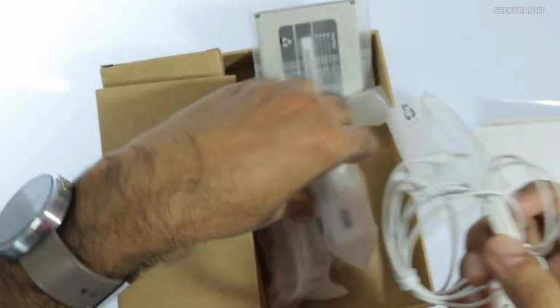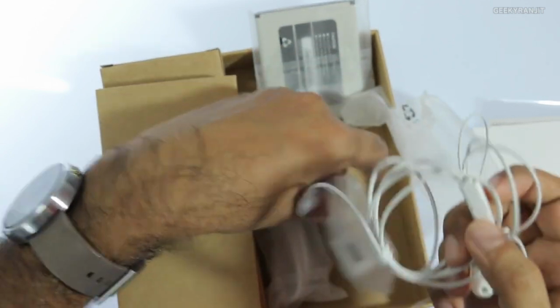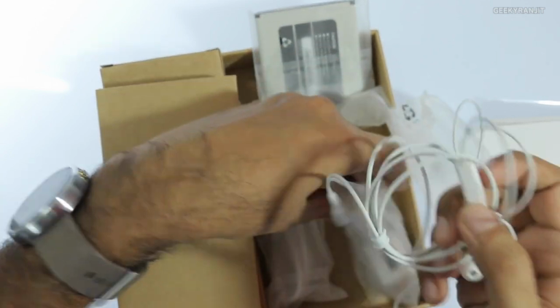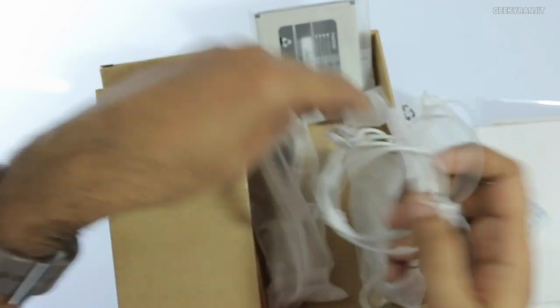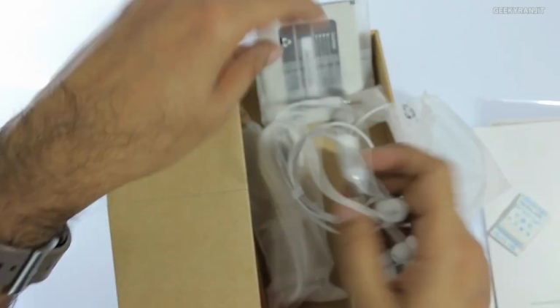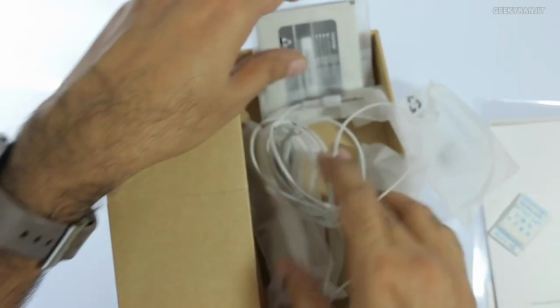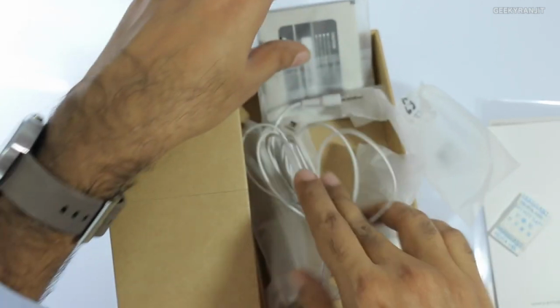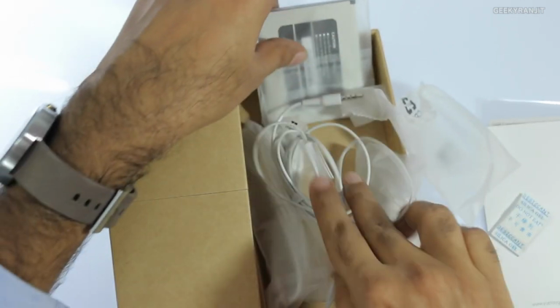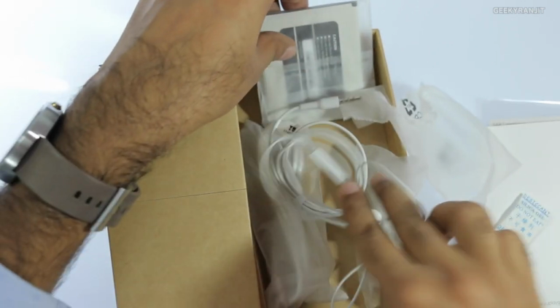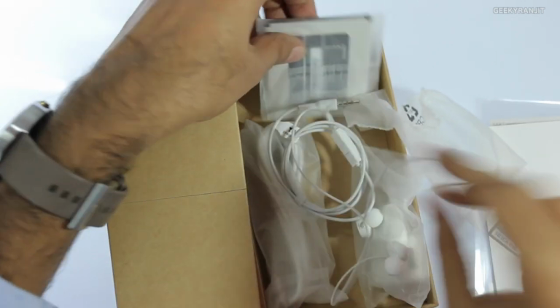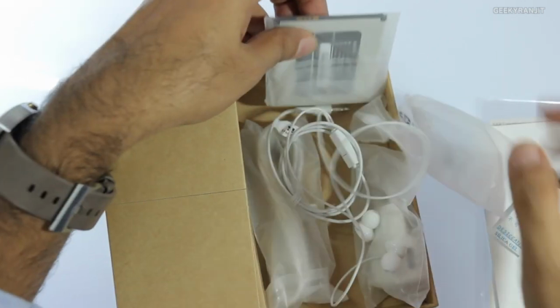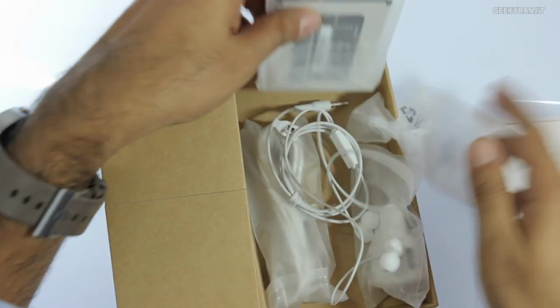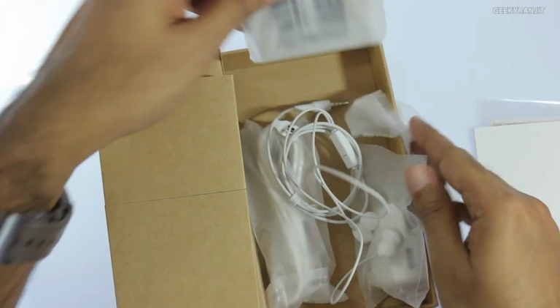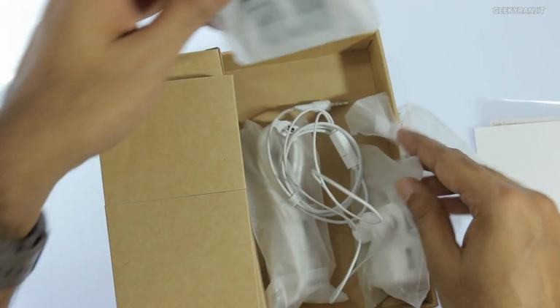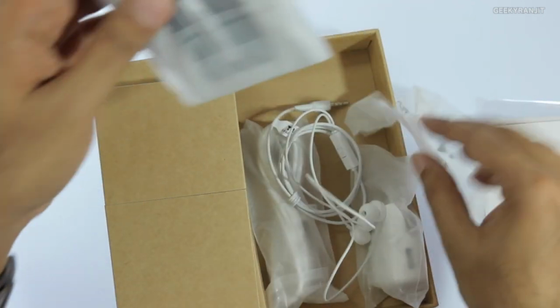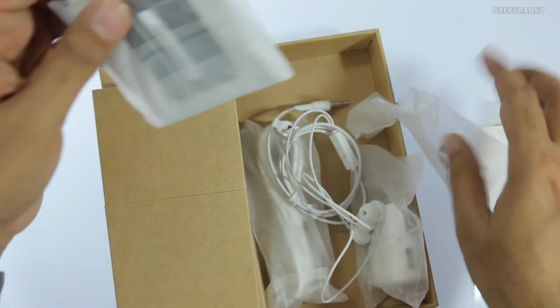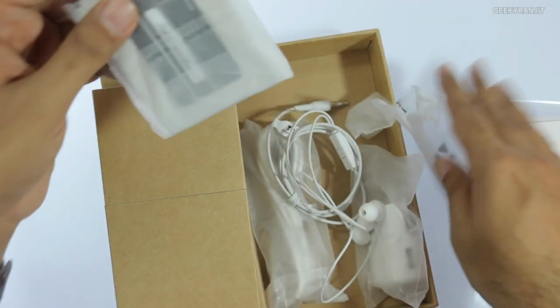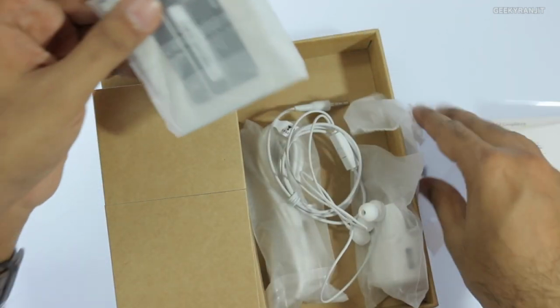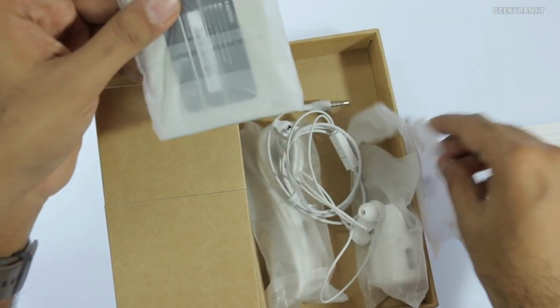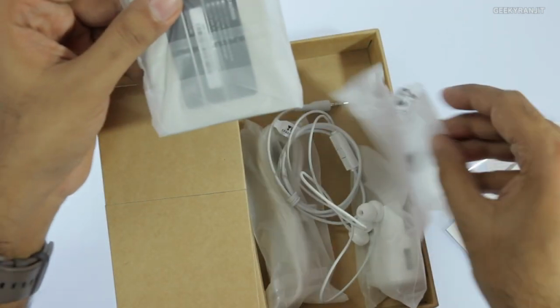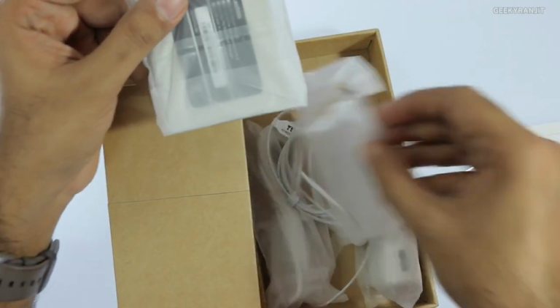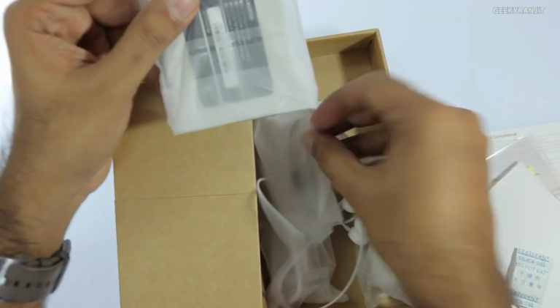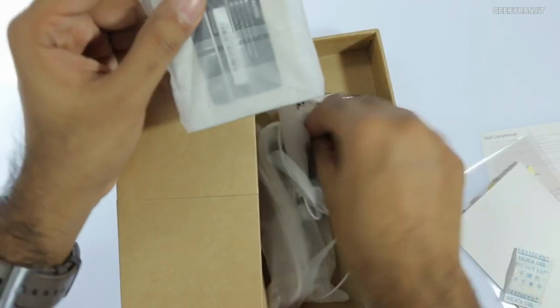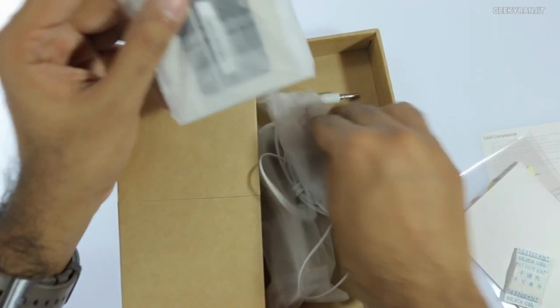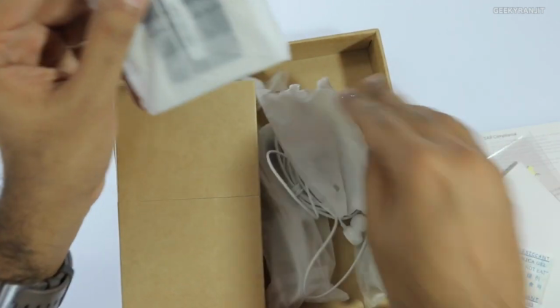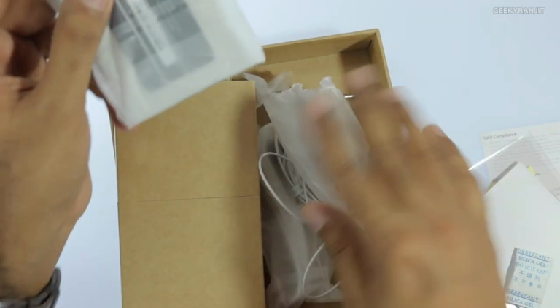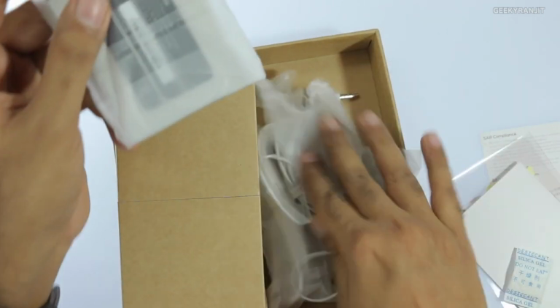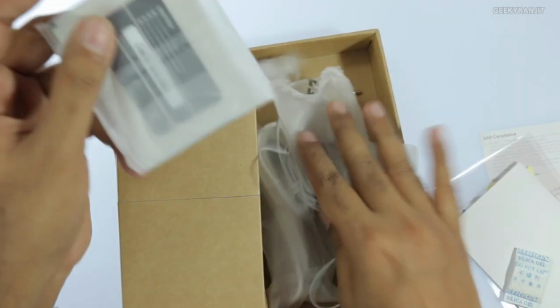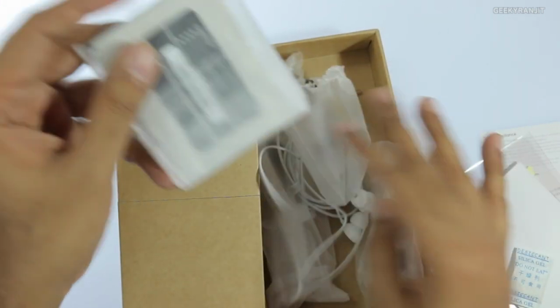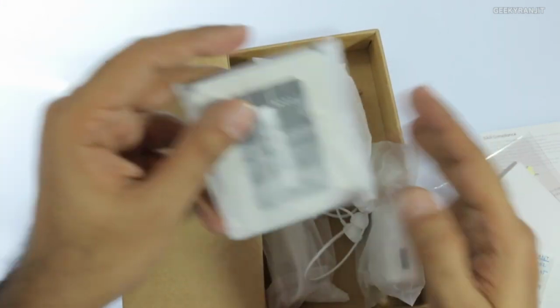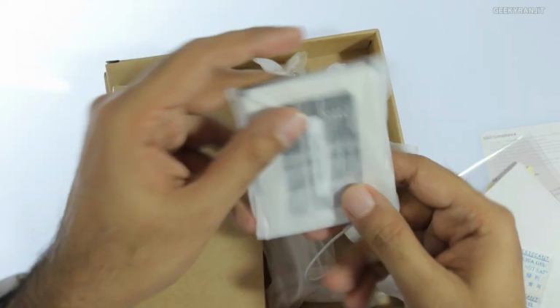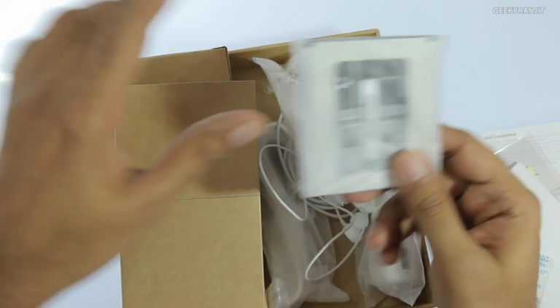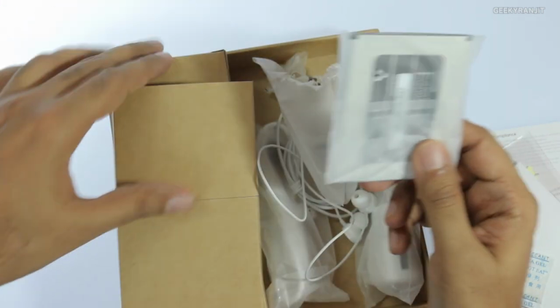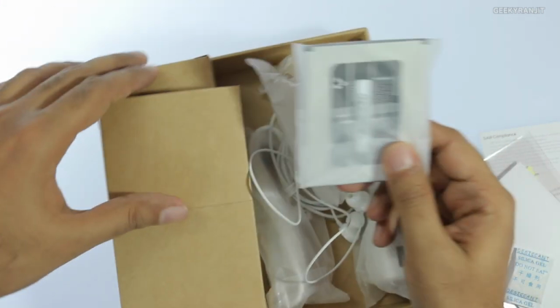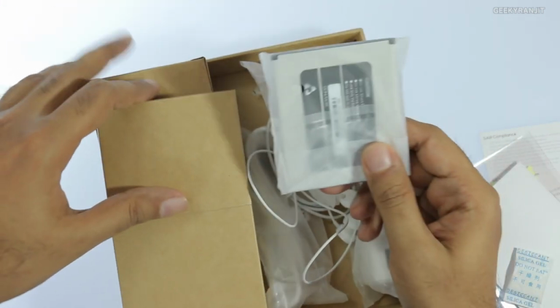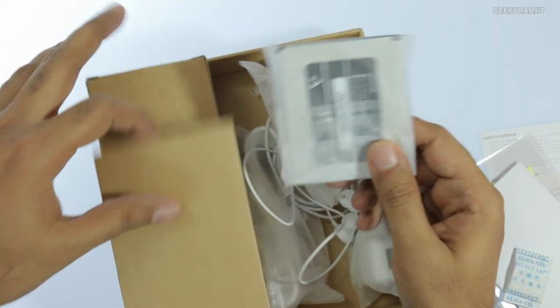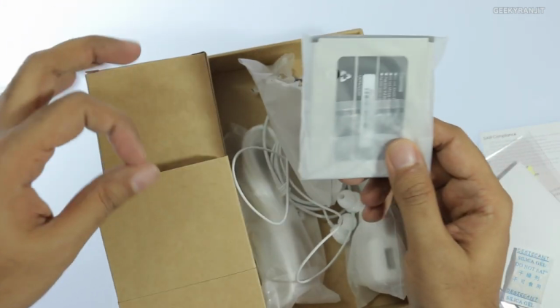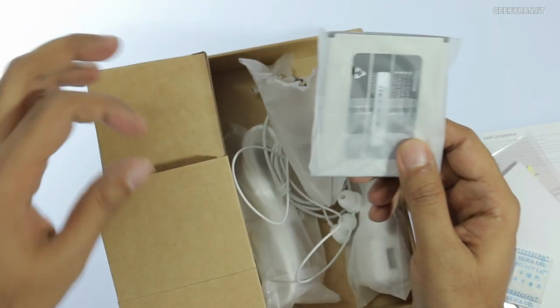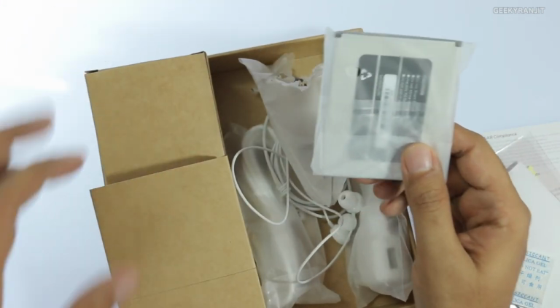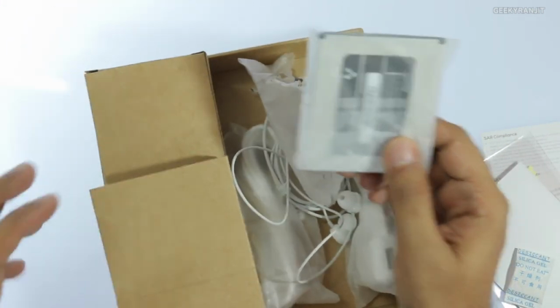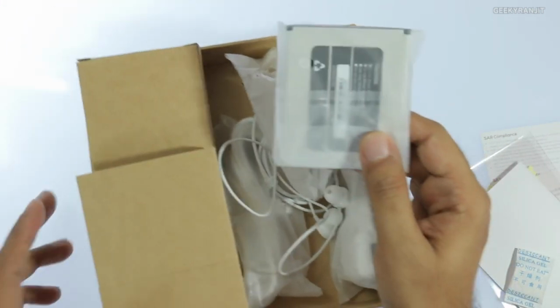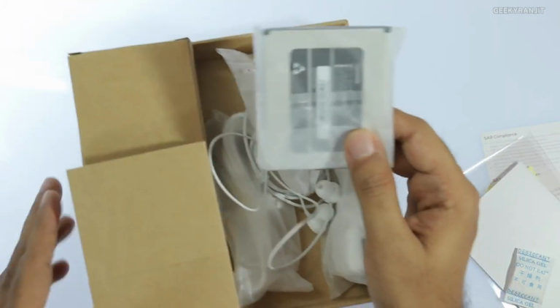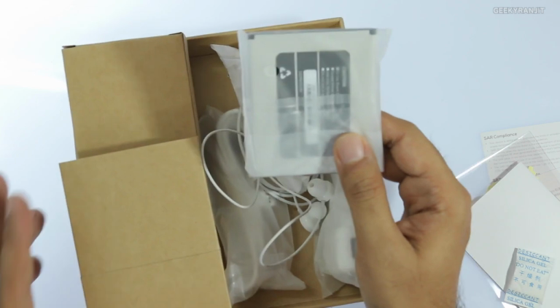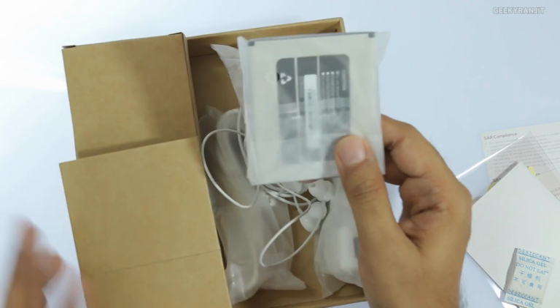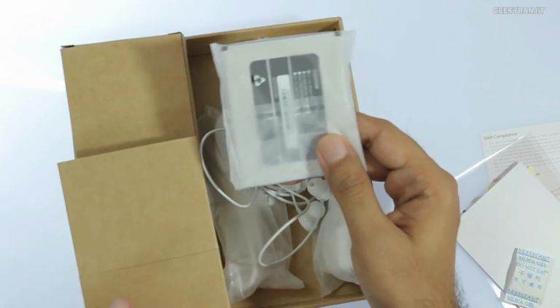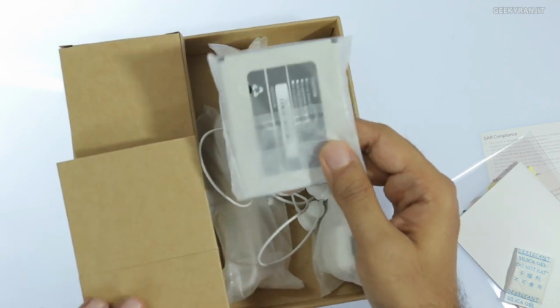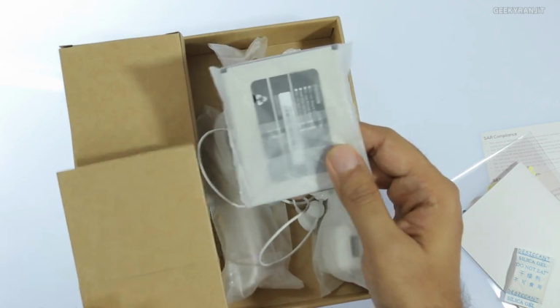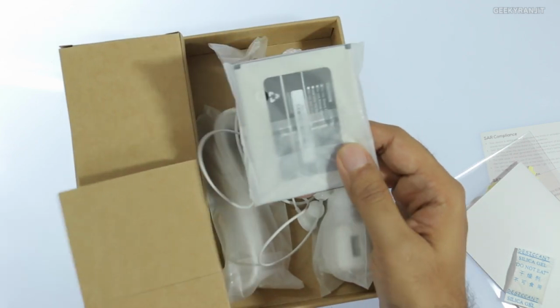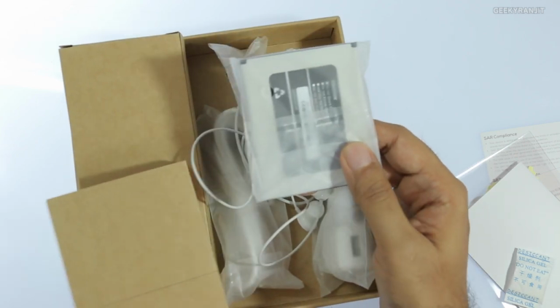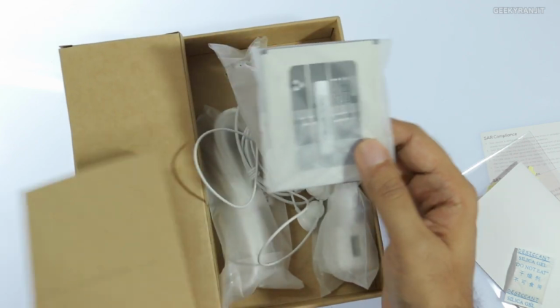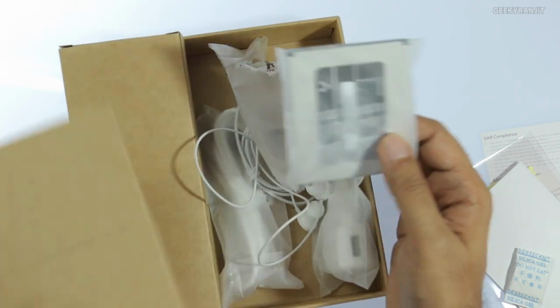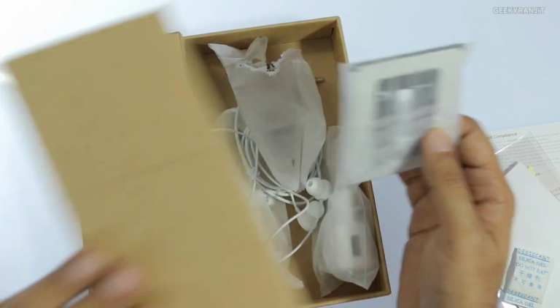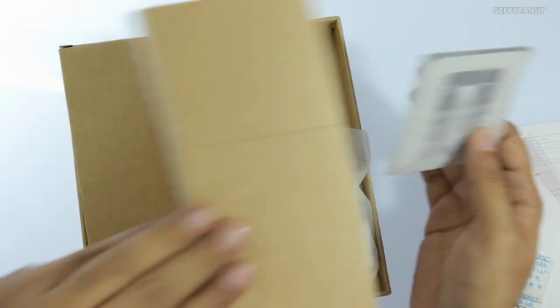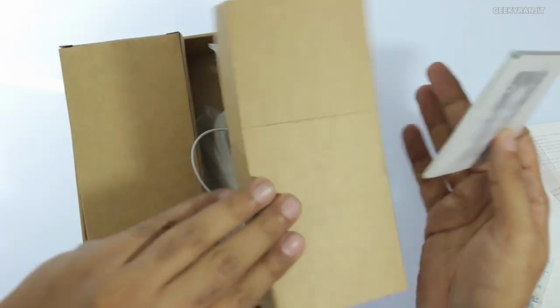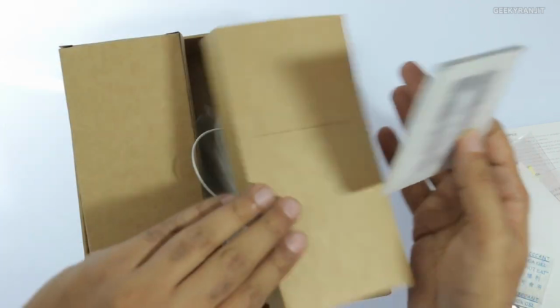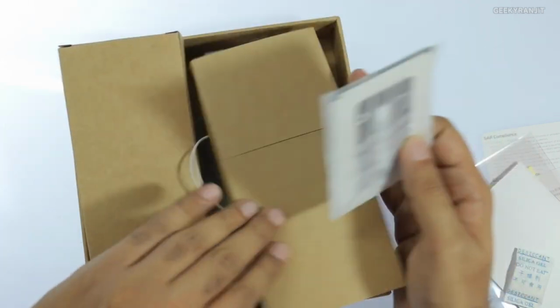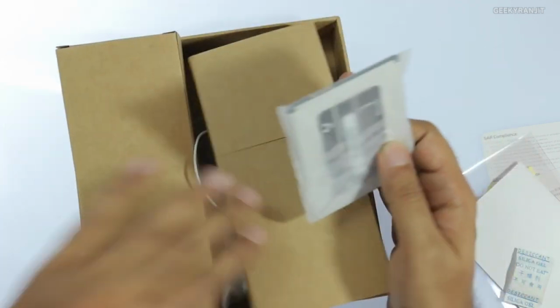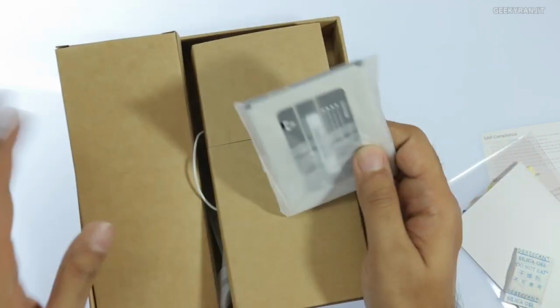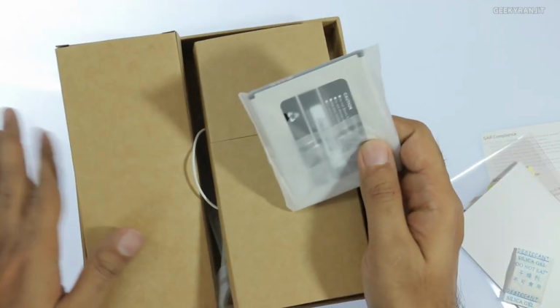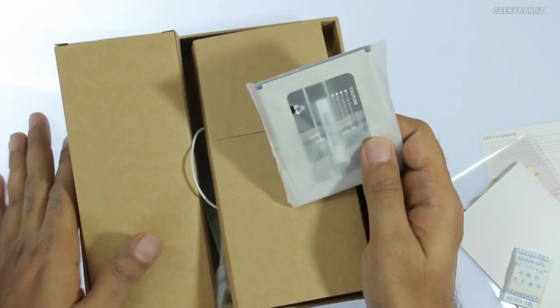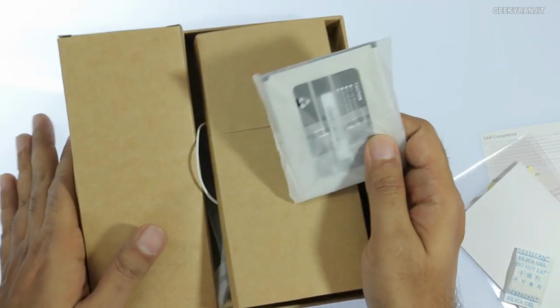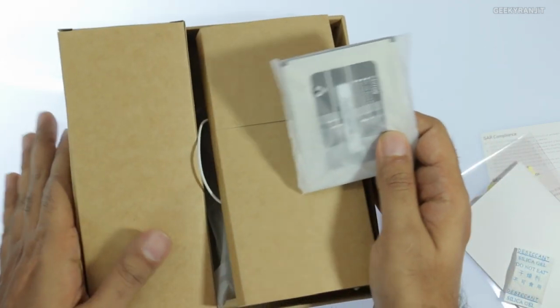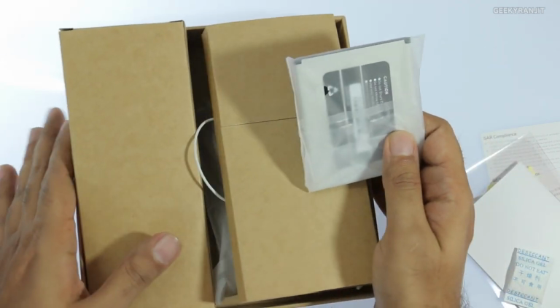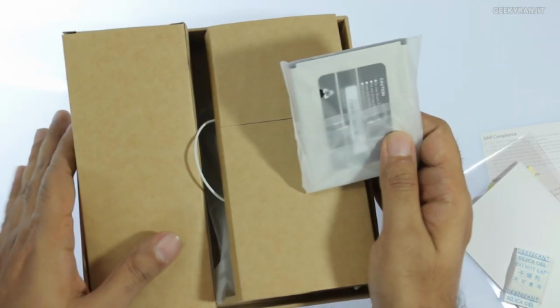We have a wall charger which is pretty small, a charging cable, the battery, and we also get a headset. The headset has the U branding, a button, and a microphone so you can use it to take or end calls. The battery is a 2,500 mAh unit but it looks pretty massive.